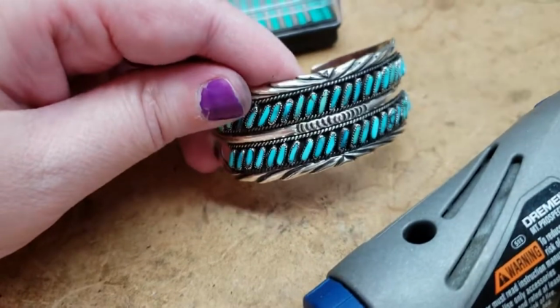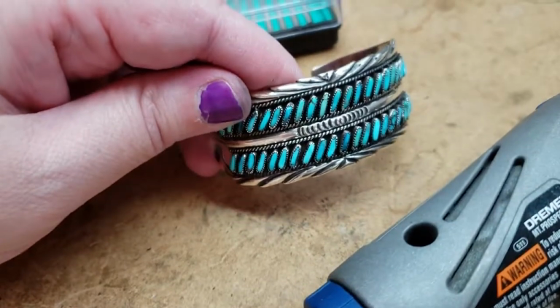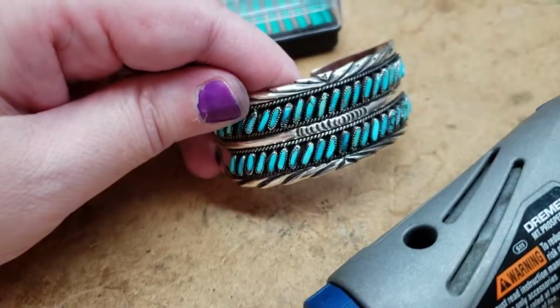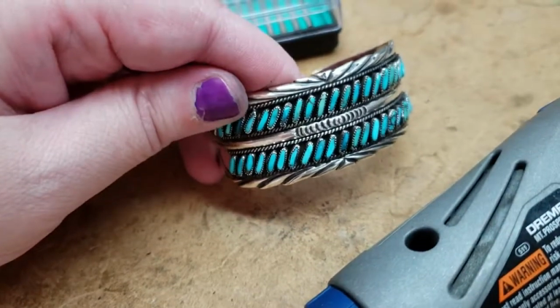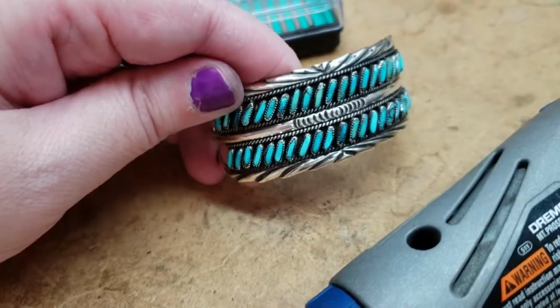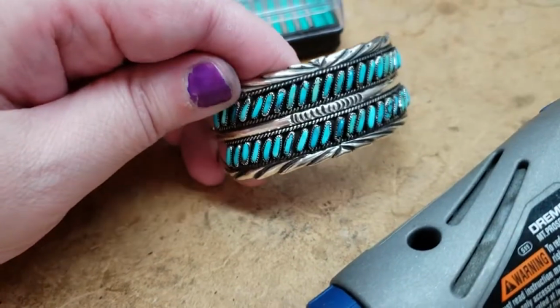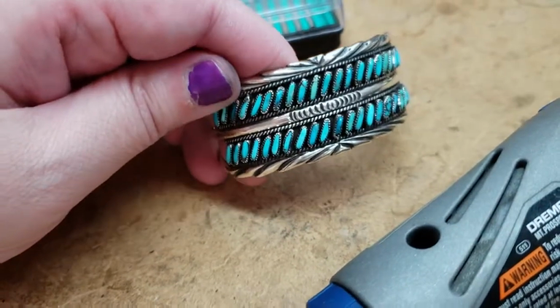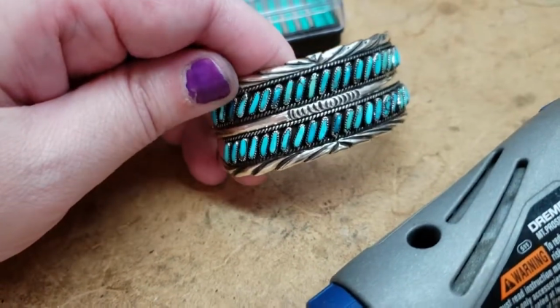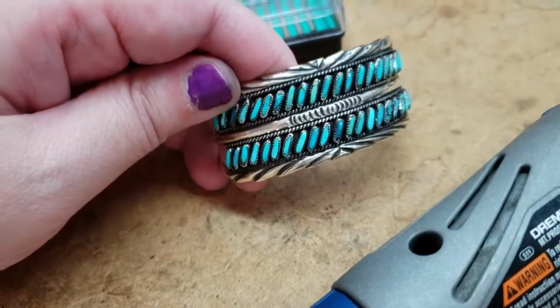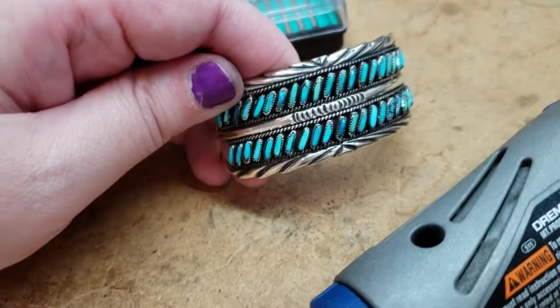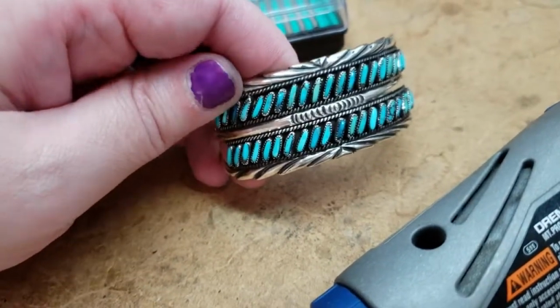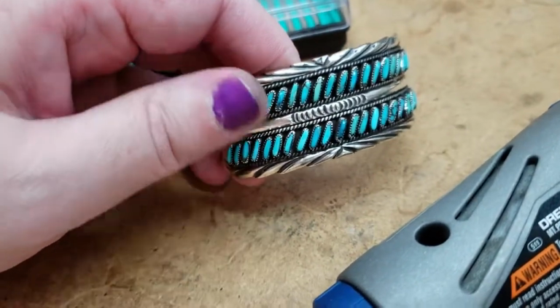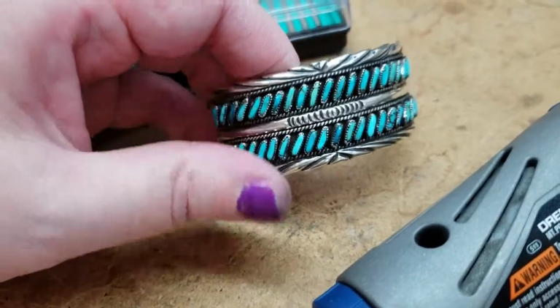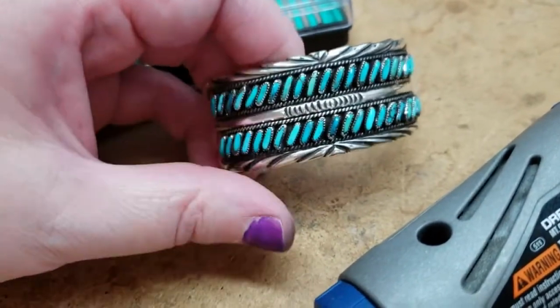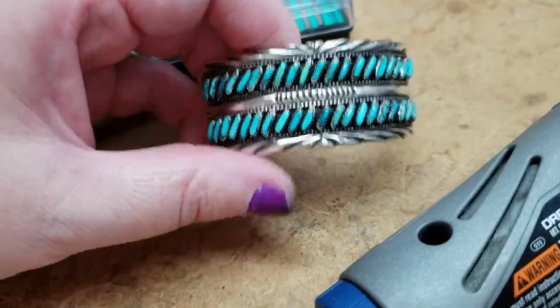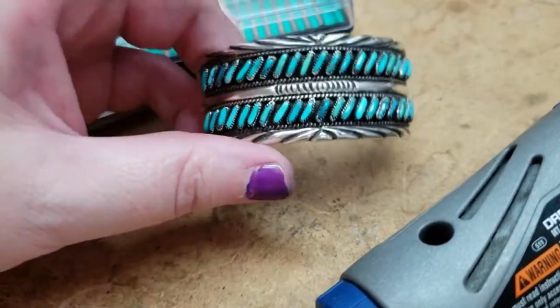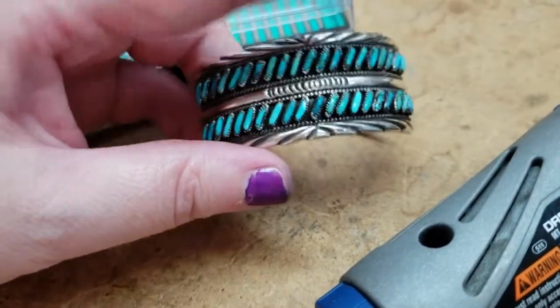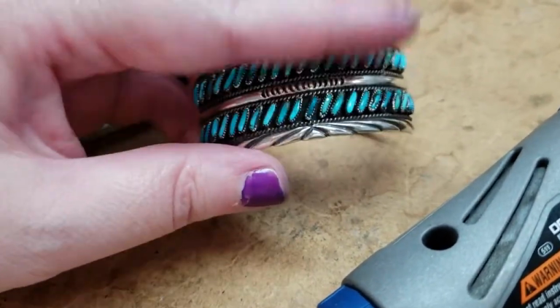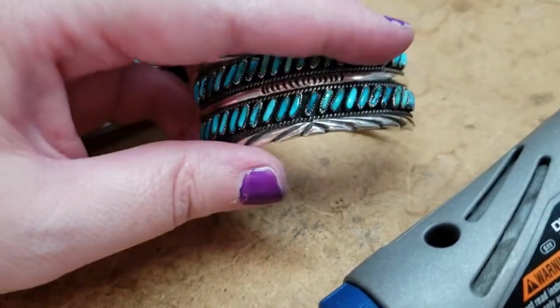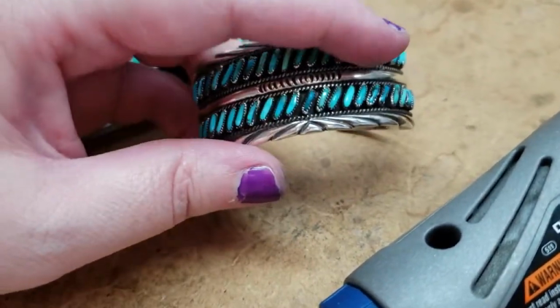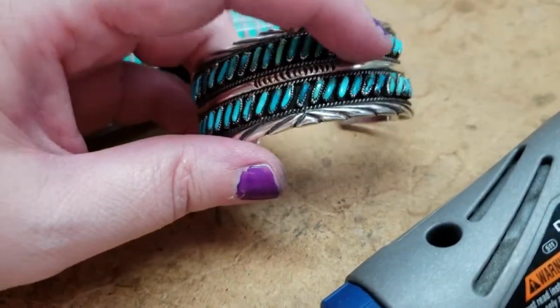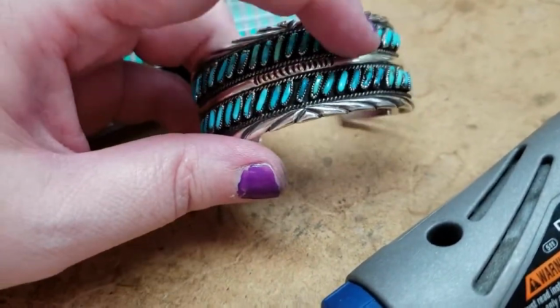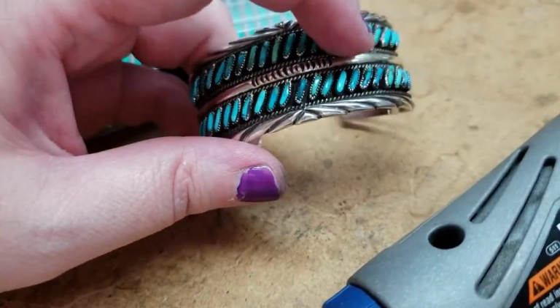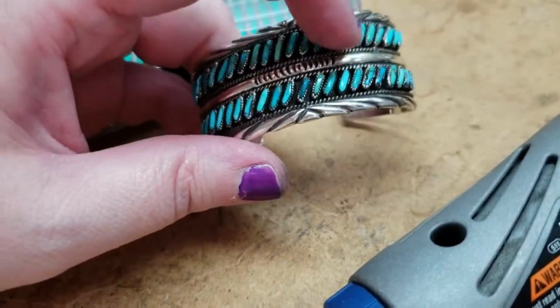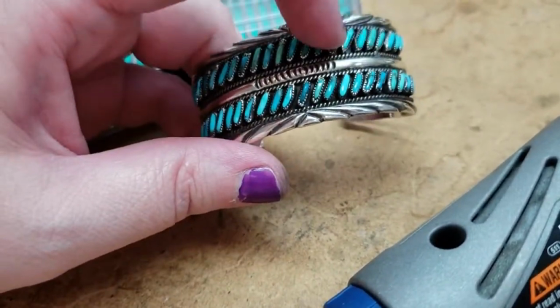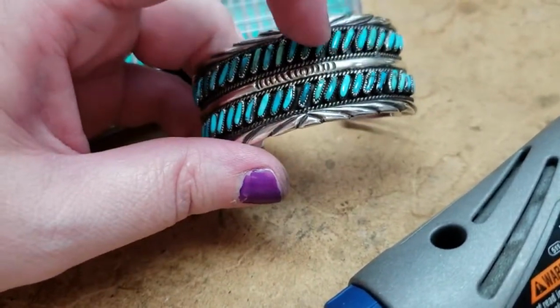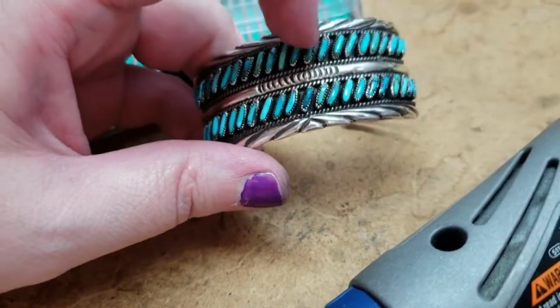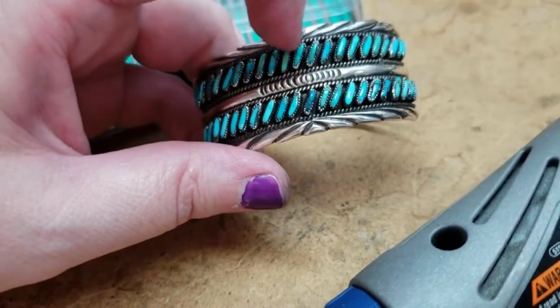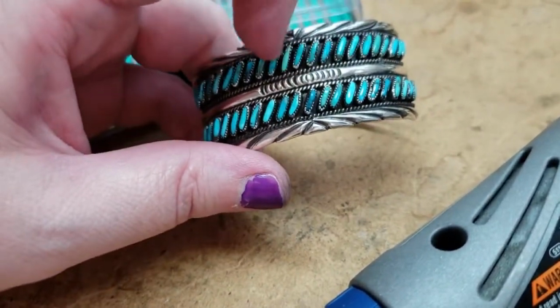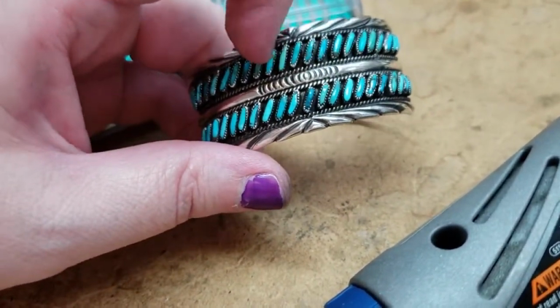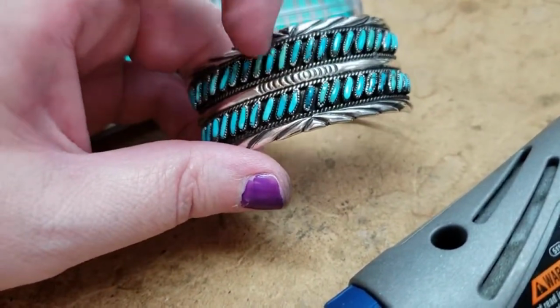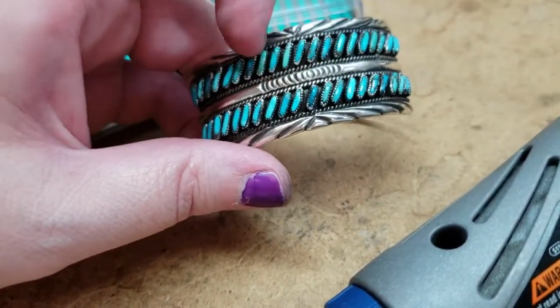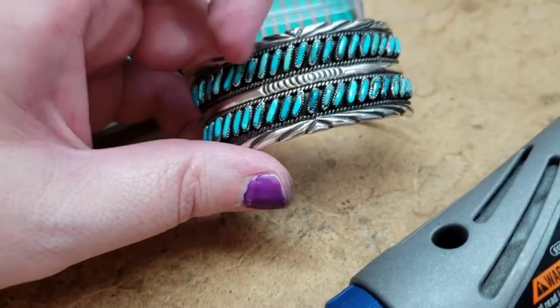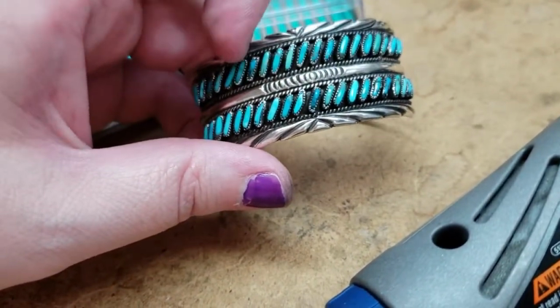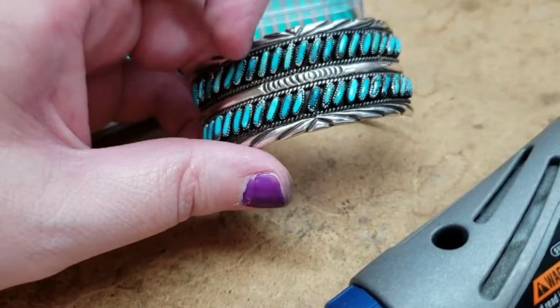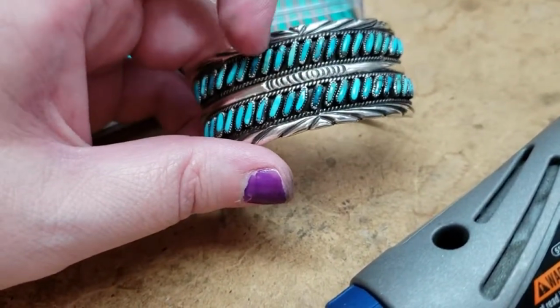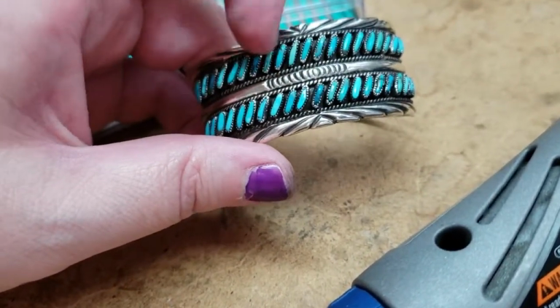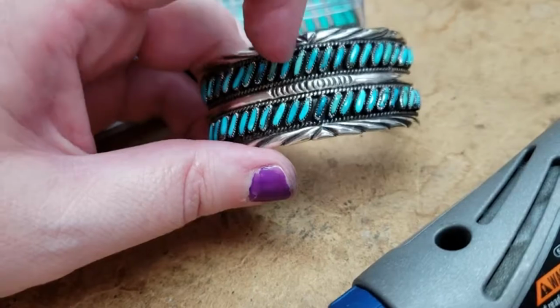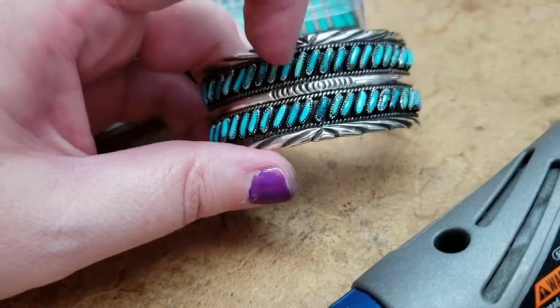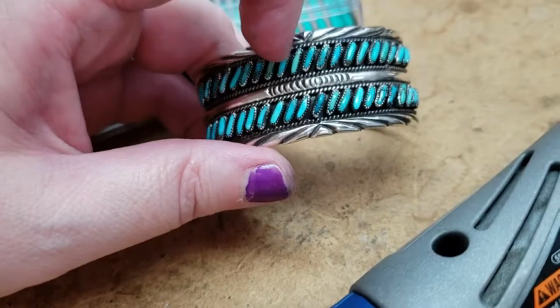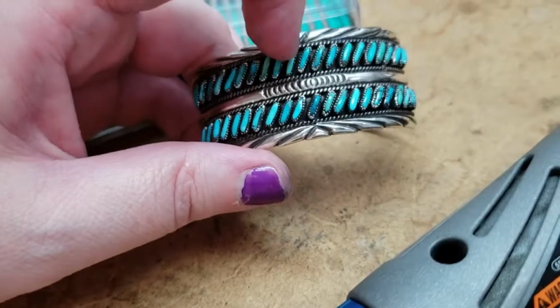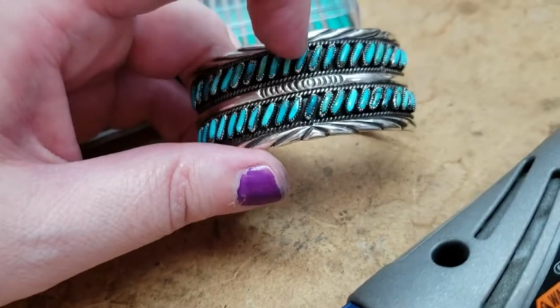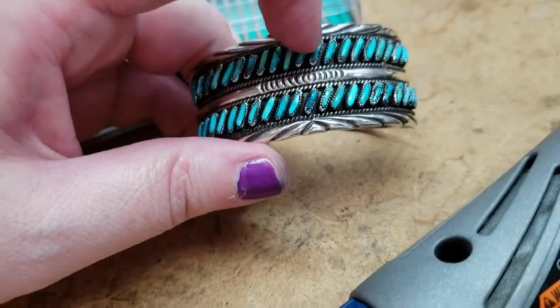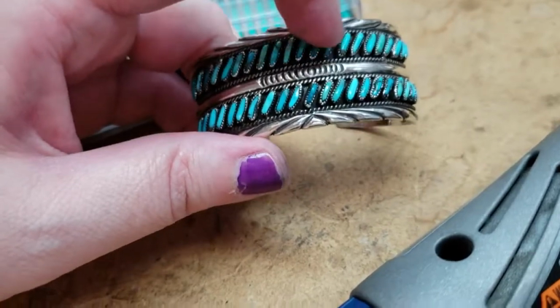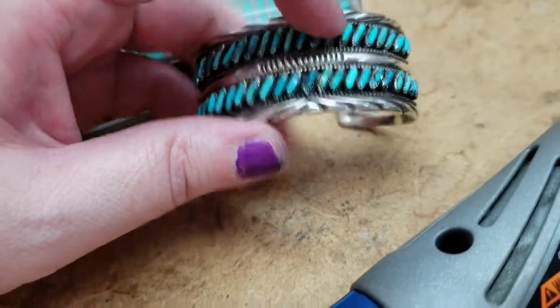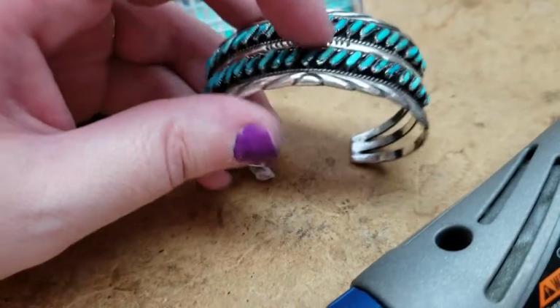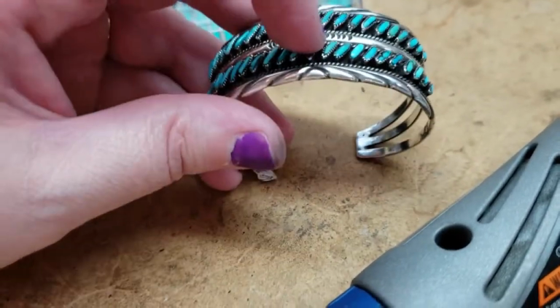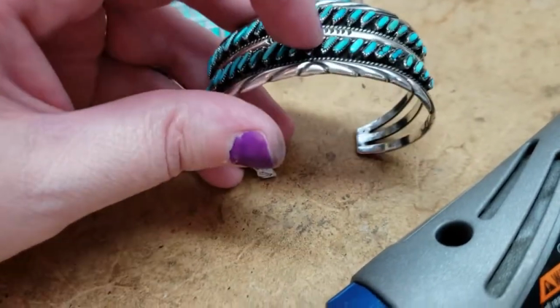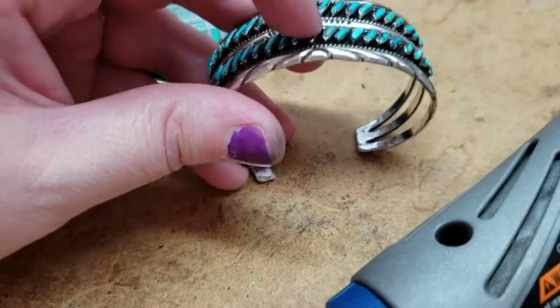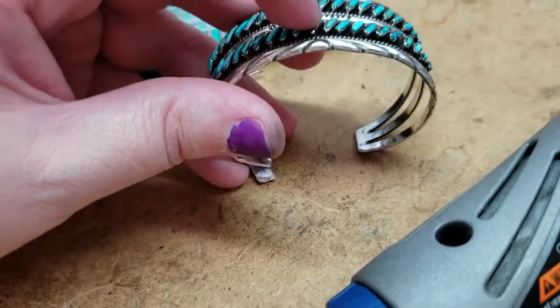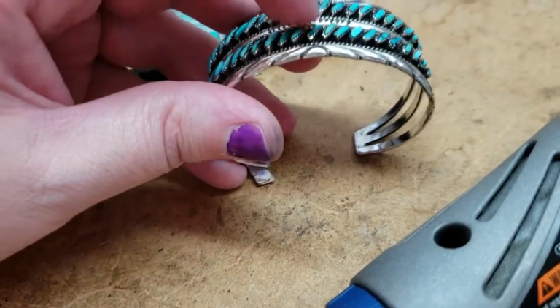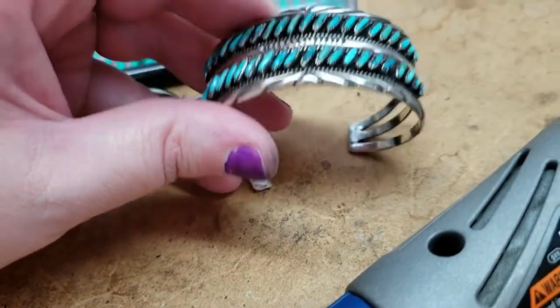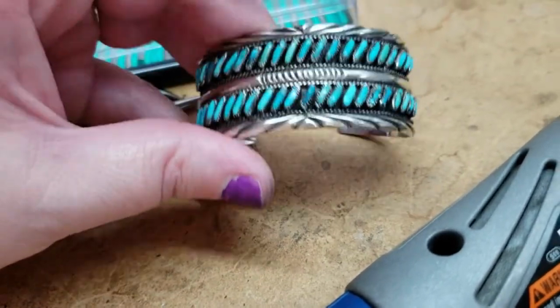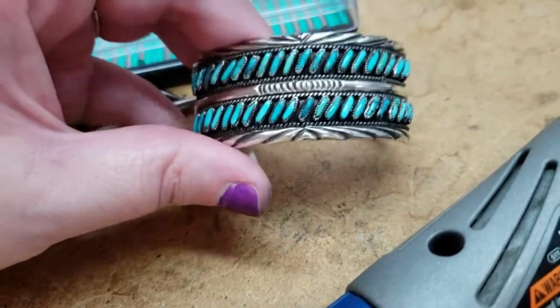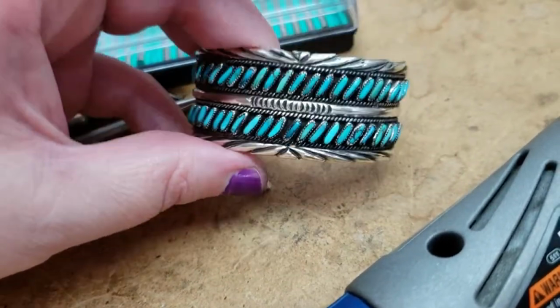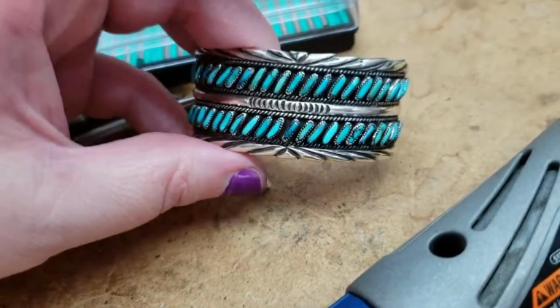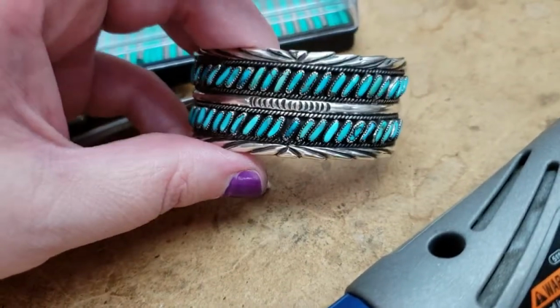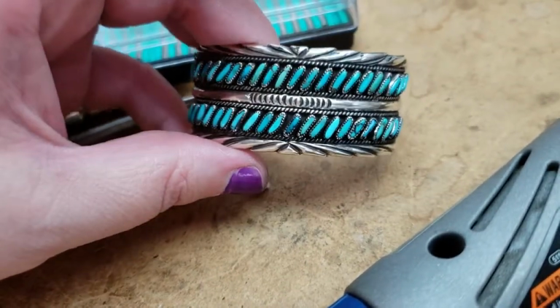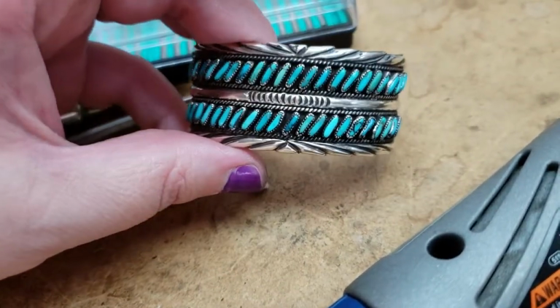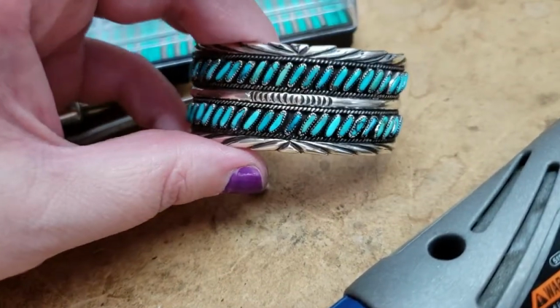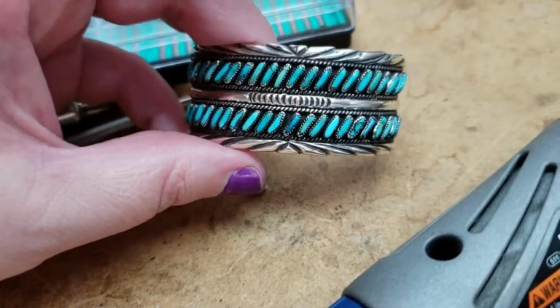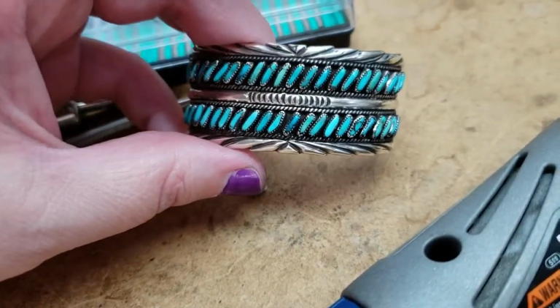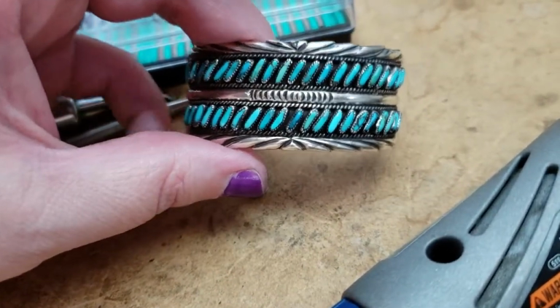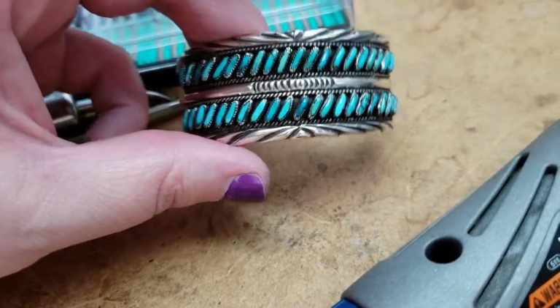And we all know what that means — take out, fix, put back in, a million times.